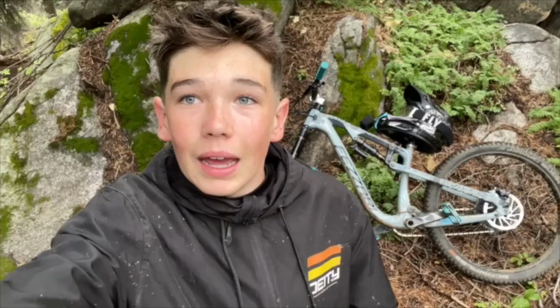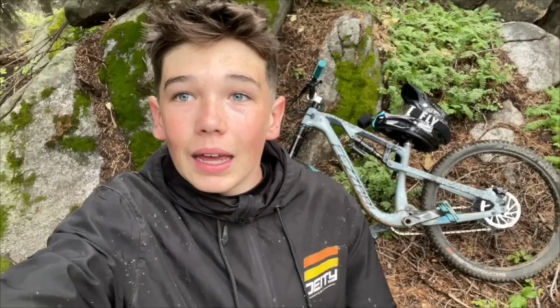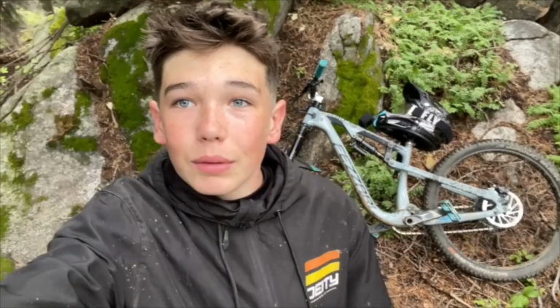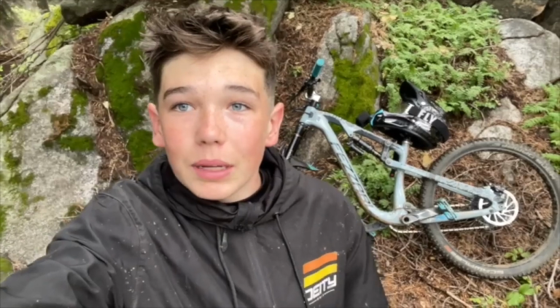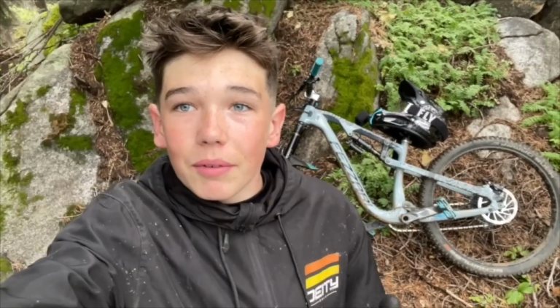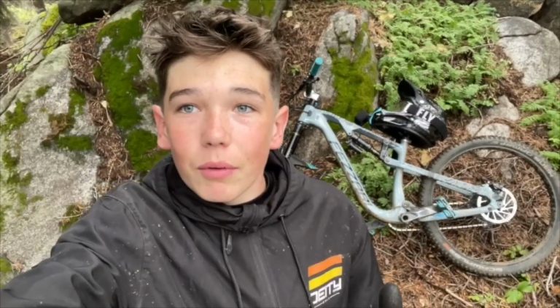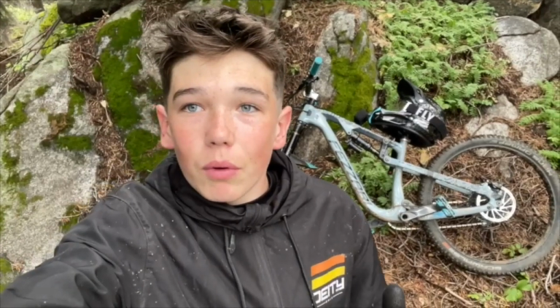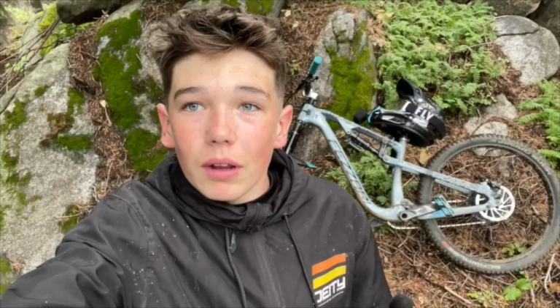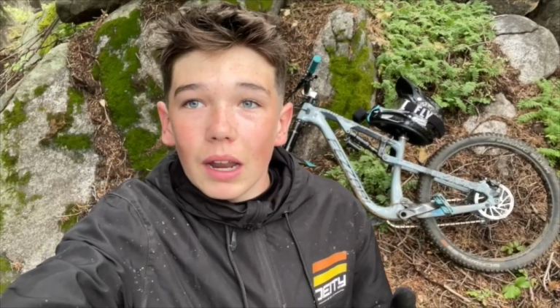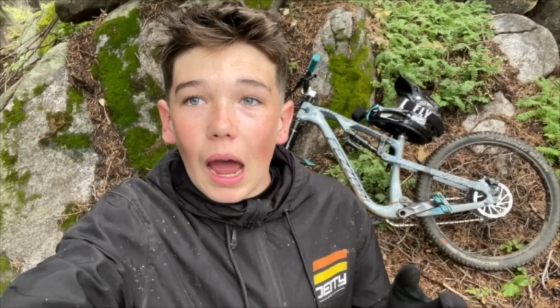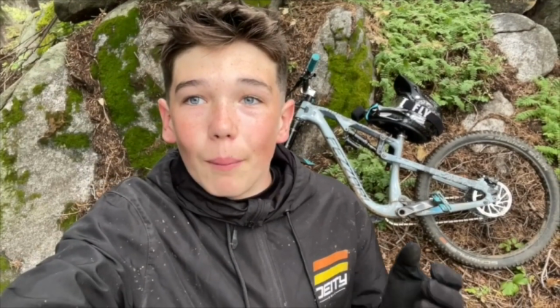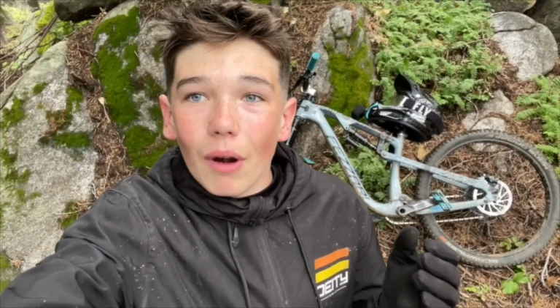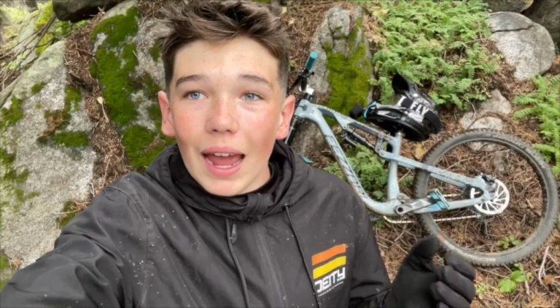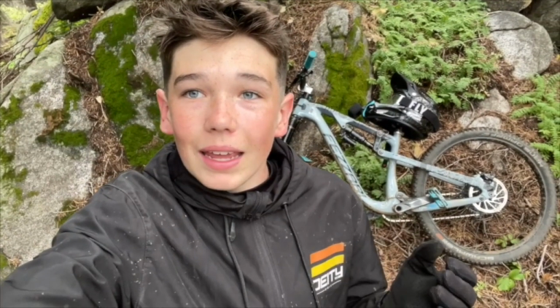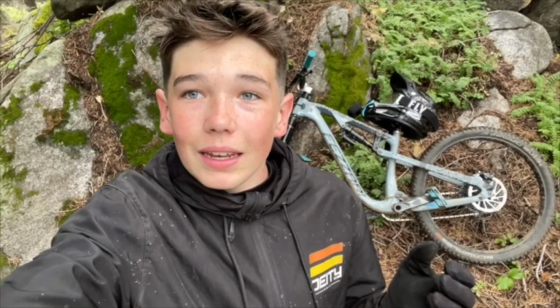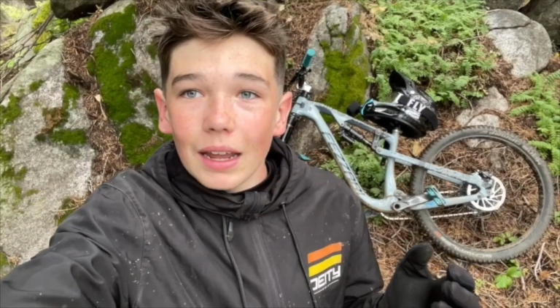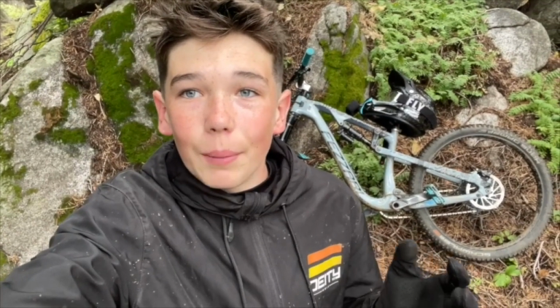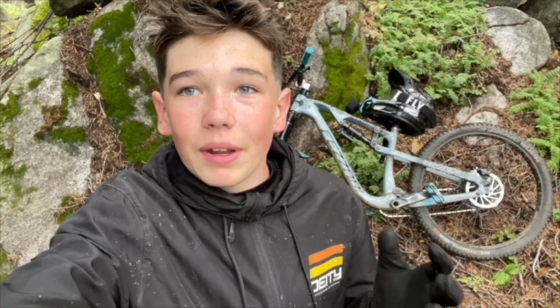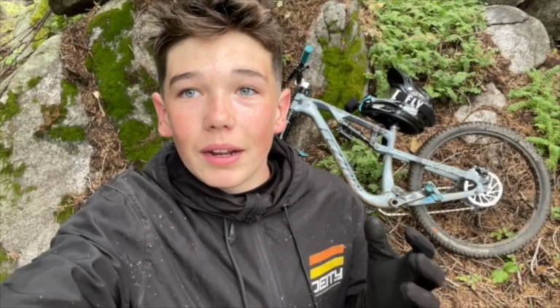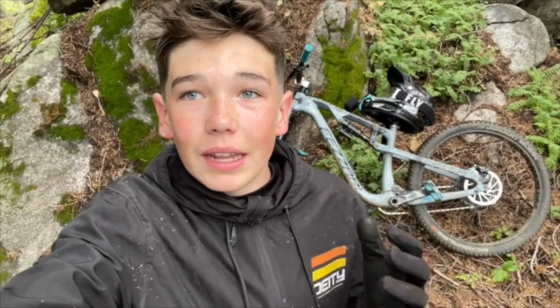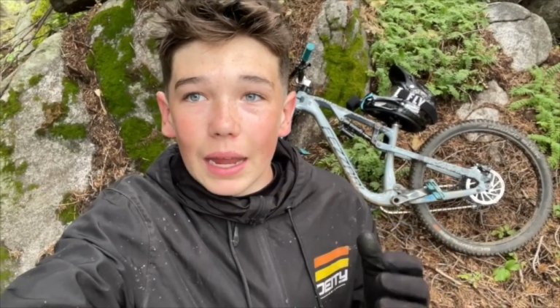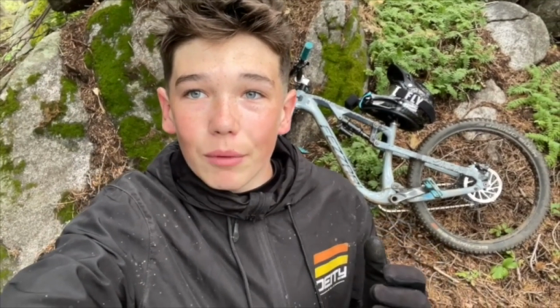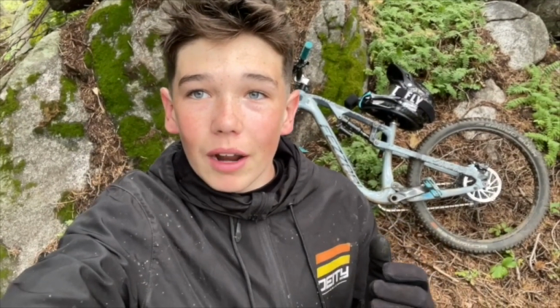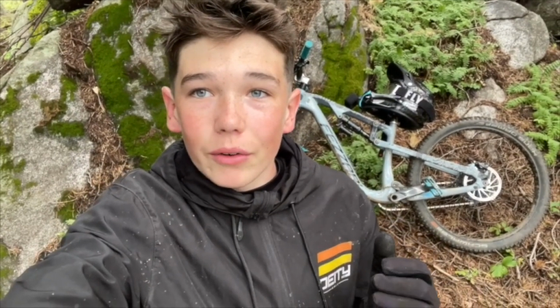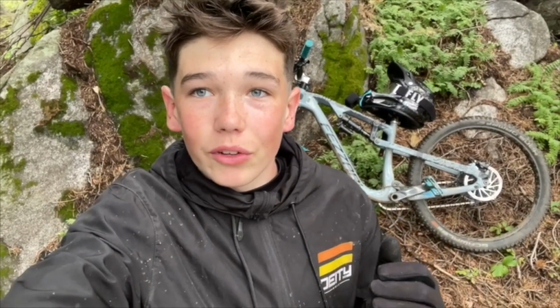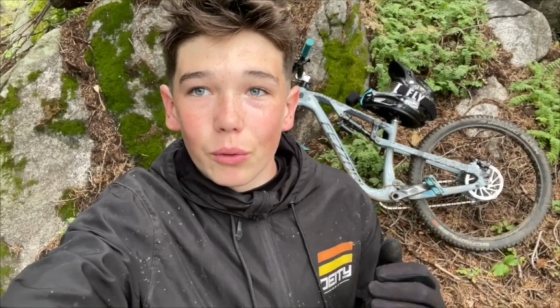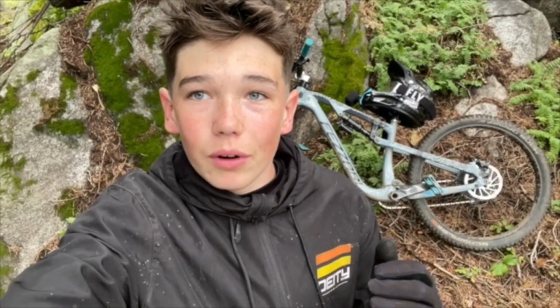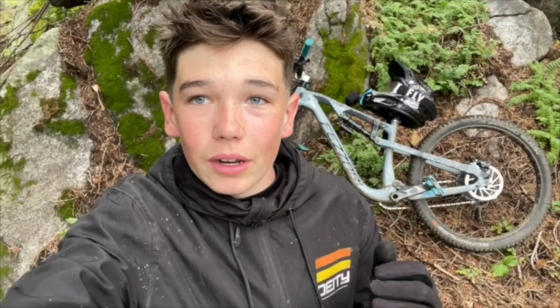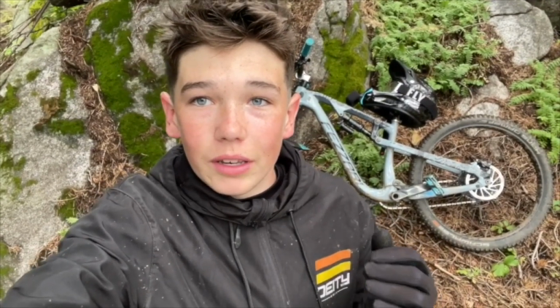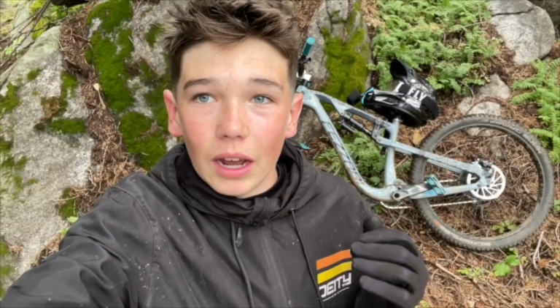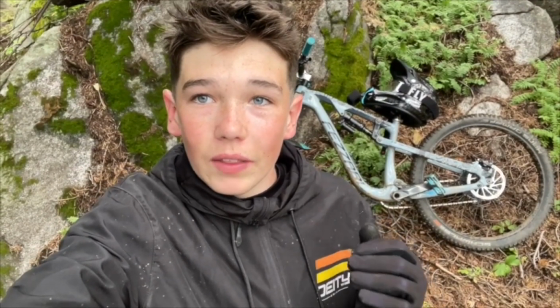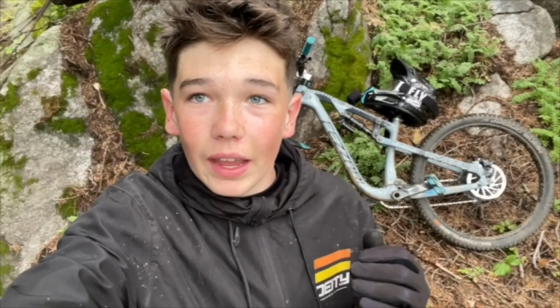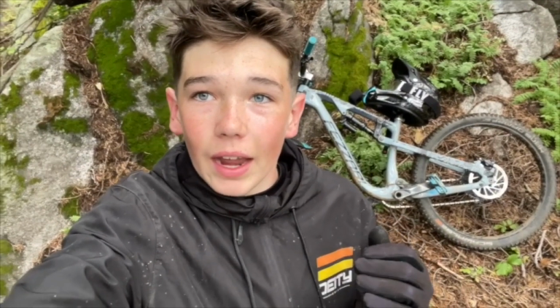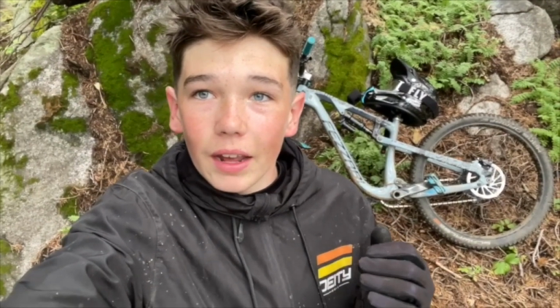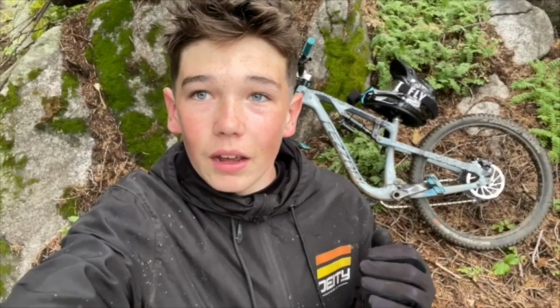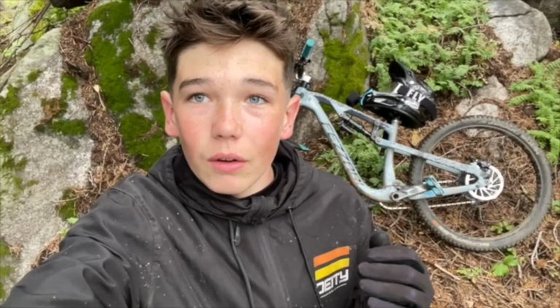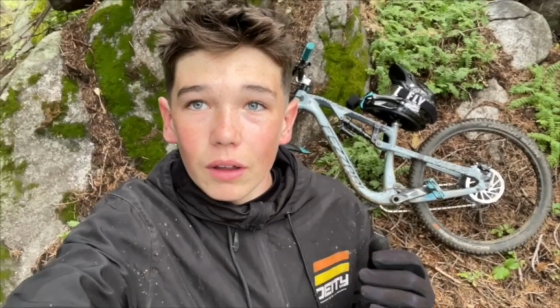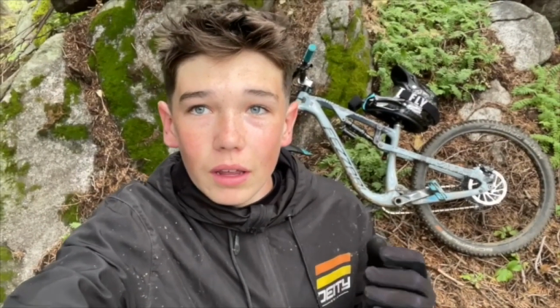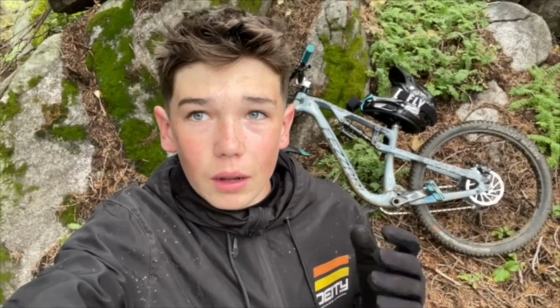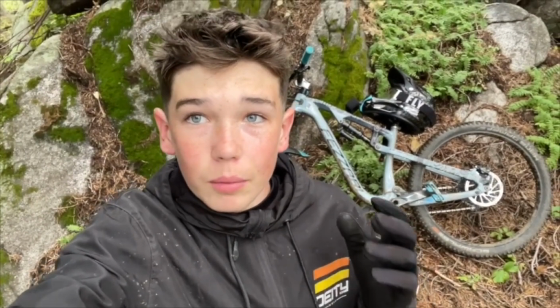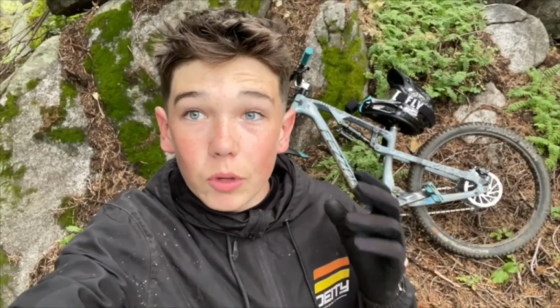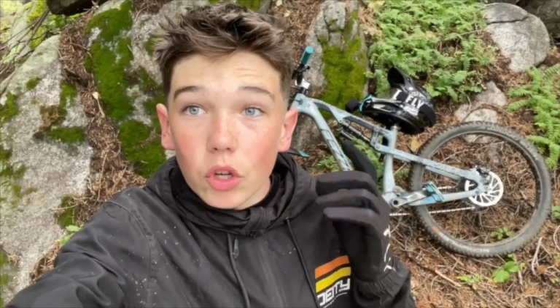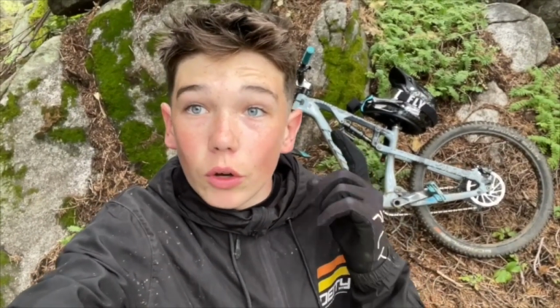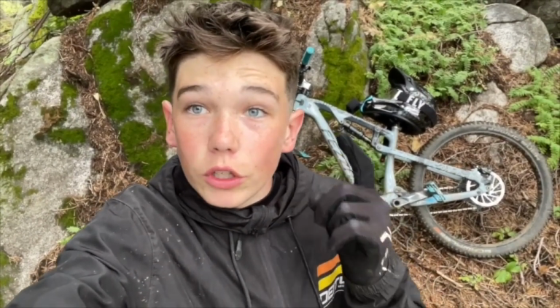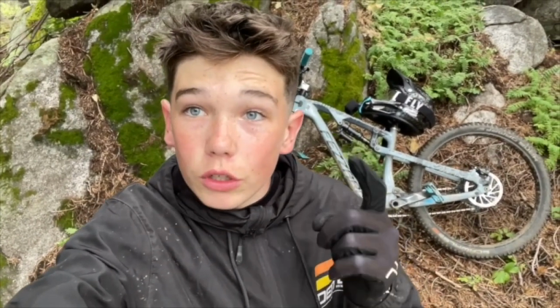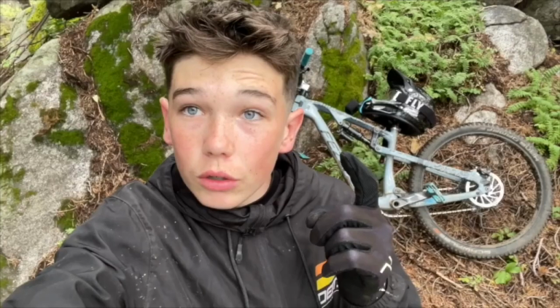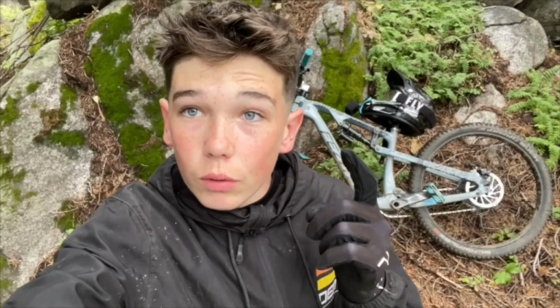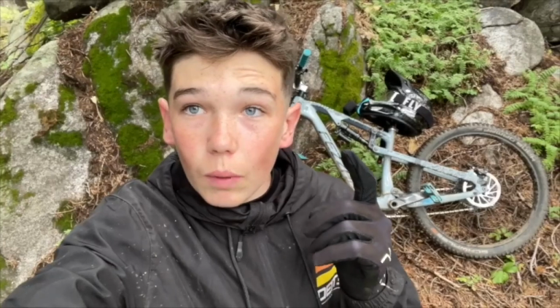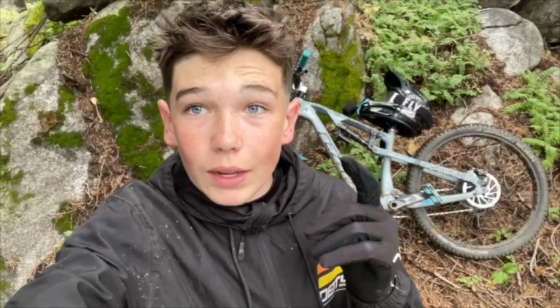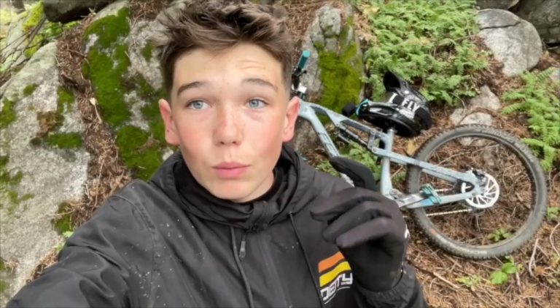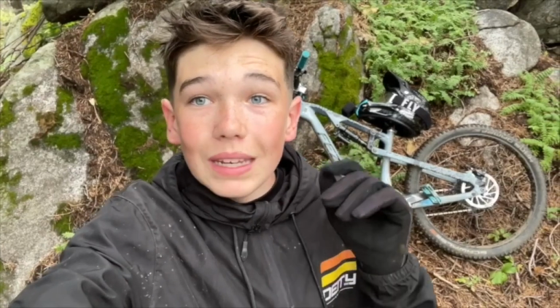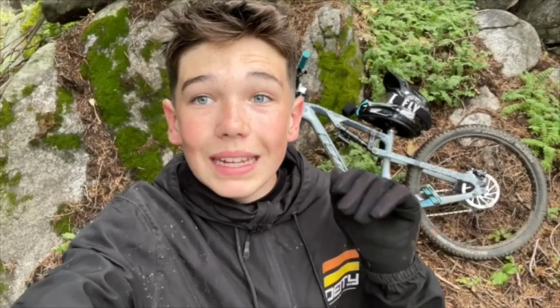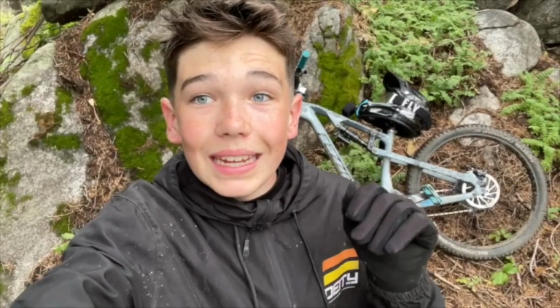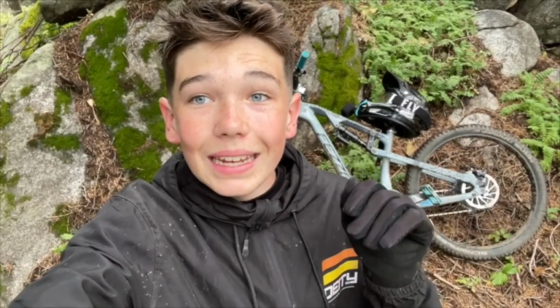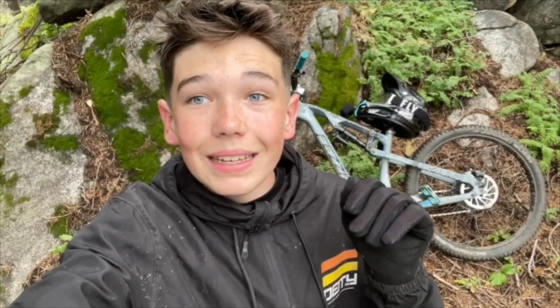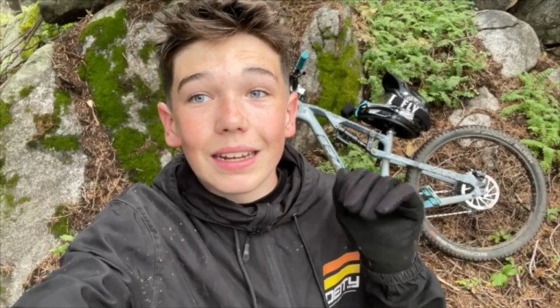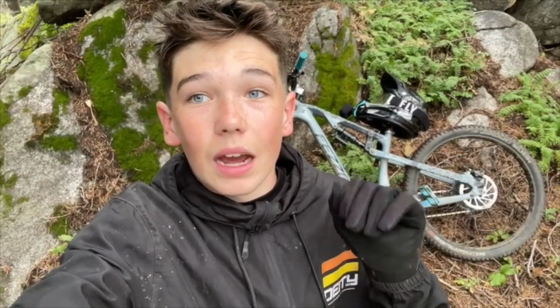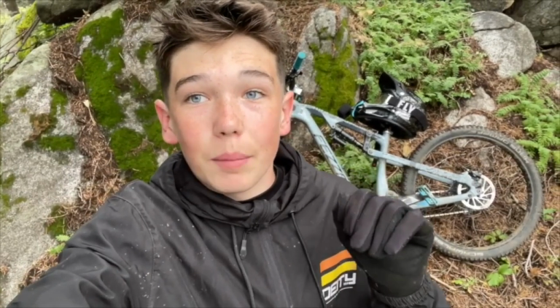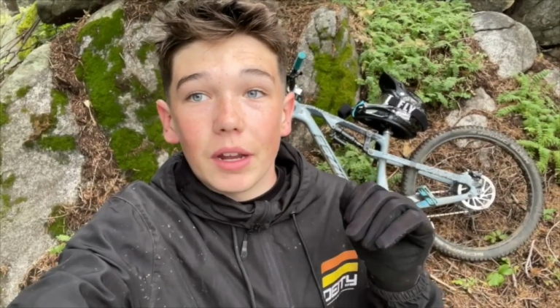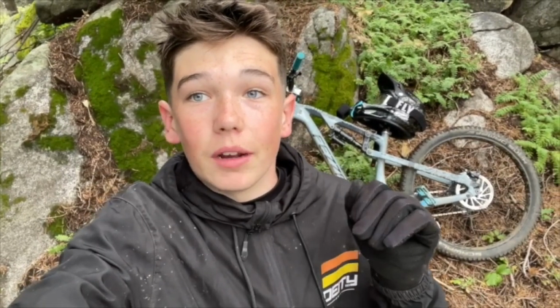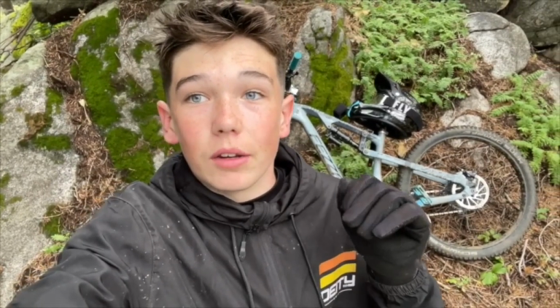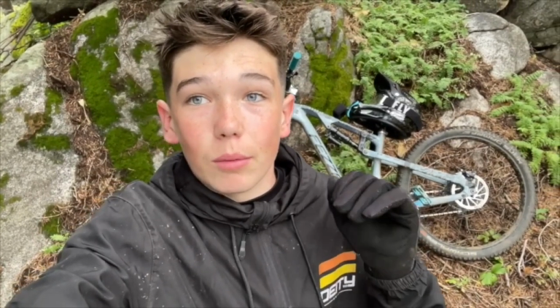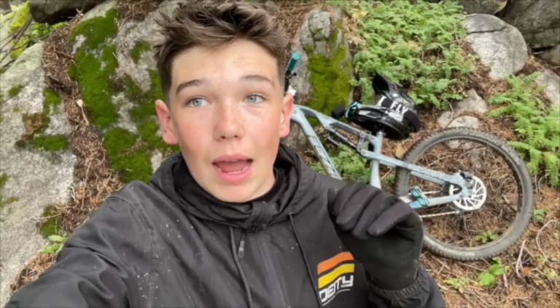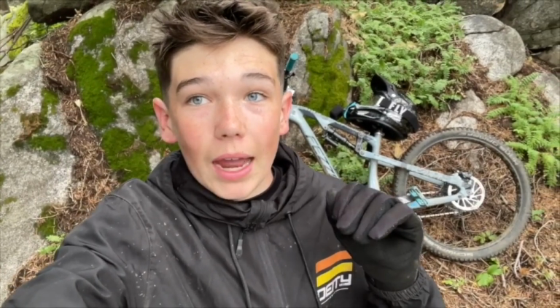Hey, what's up everyone? I'm Ryan. I'm here at Tamarack Resort in Donnelly, Idaho. I'm going to be showing you why you need to come here to ride.